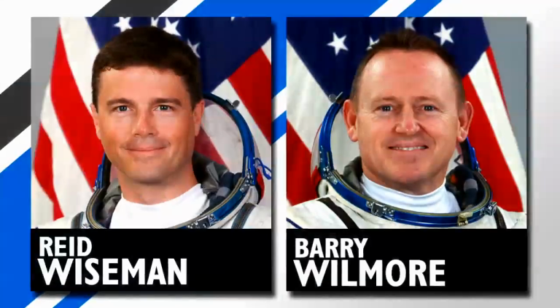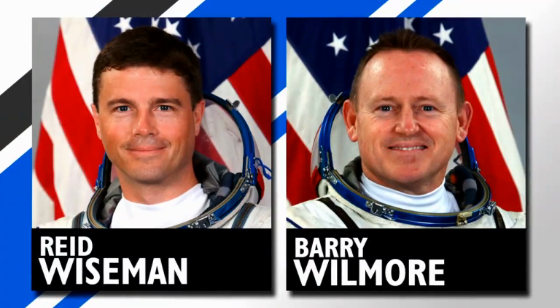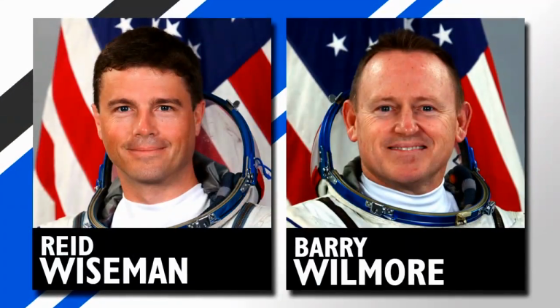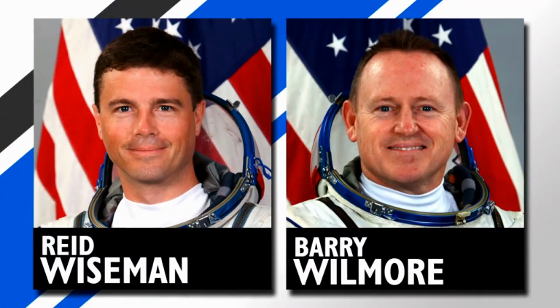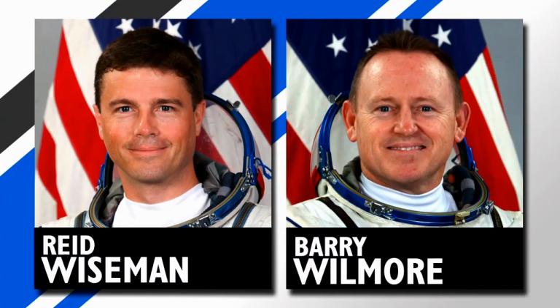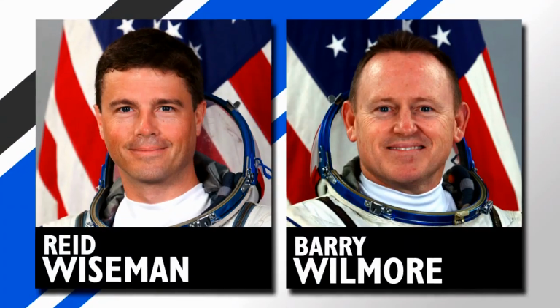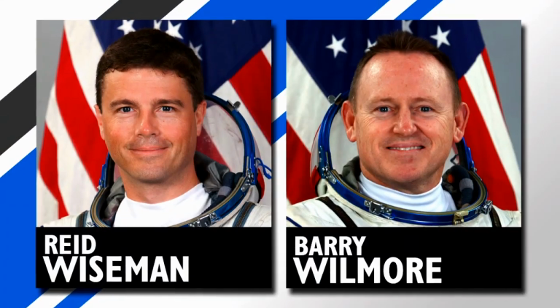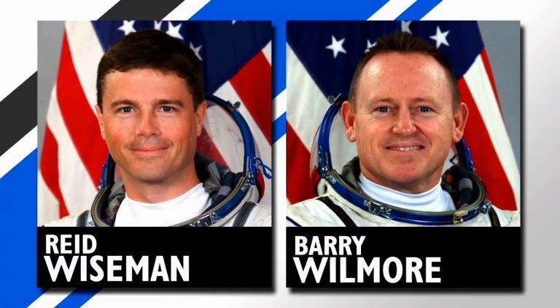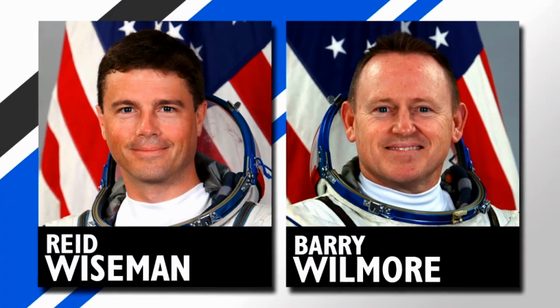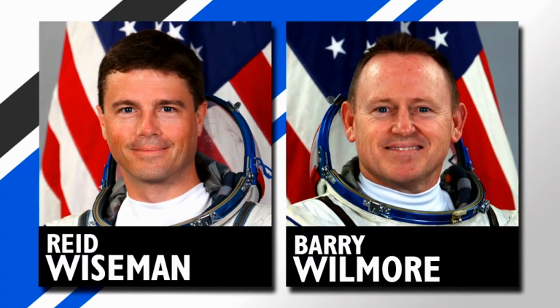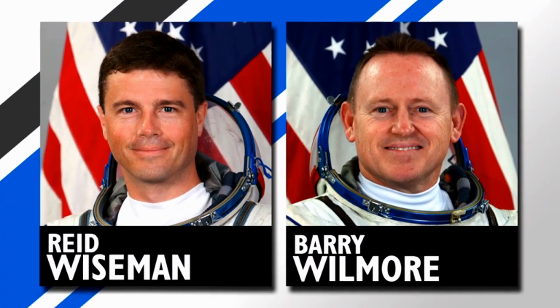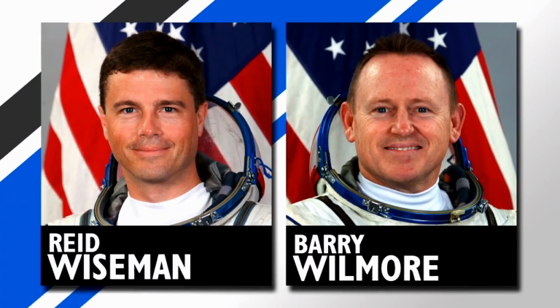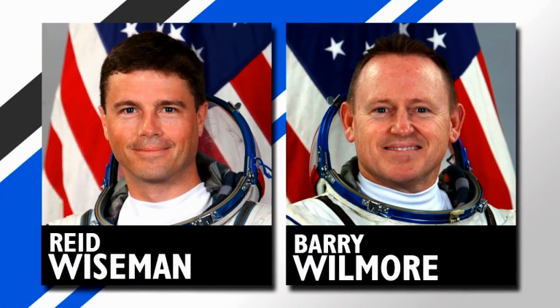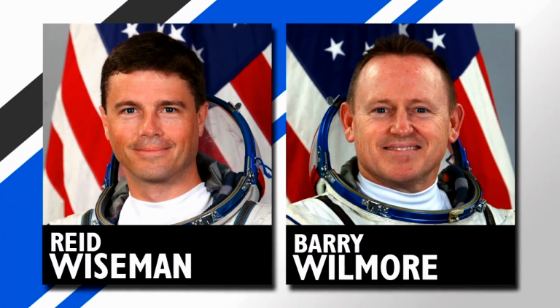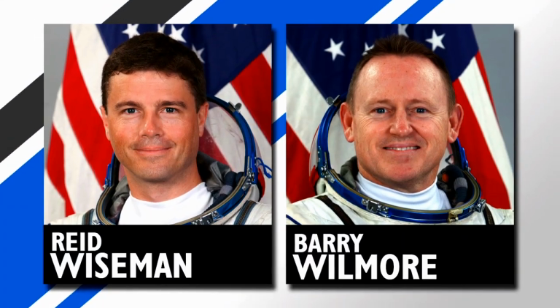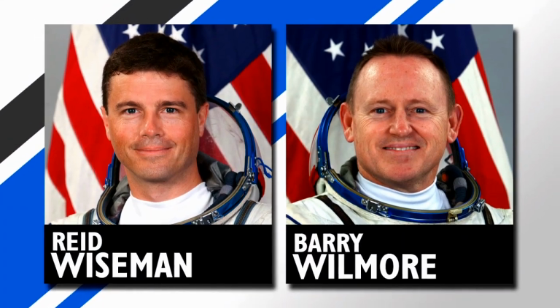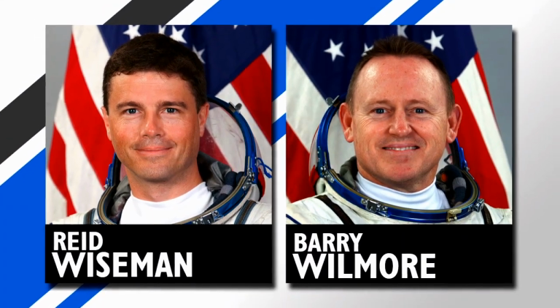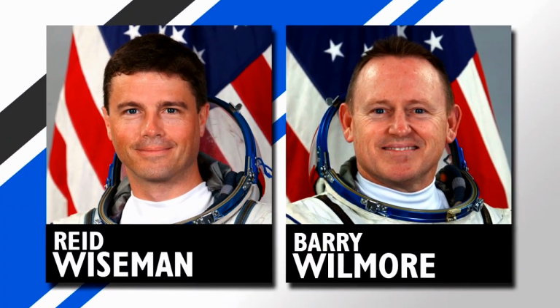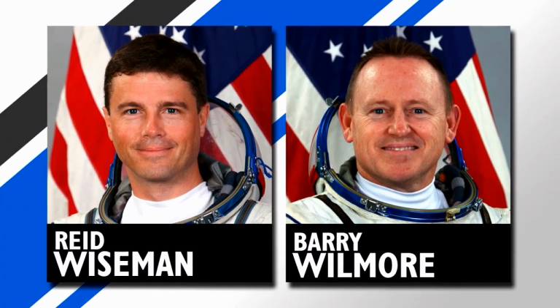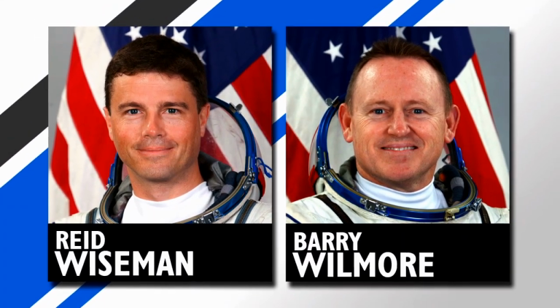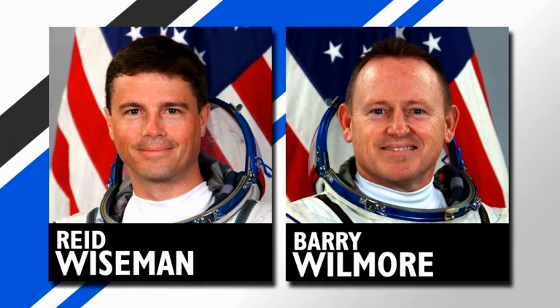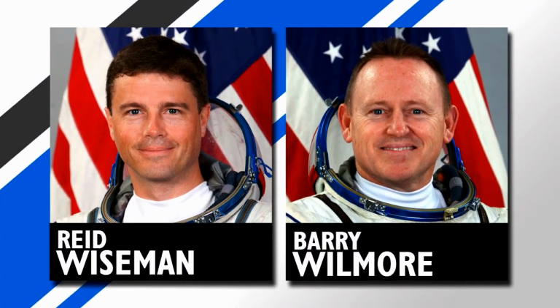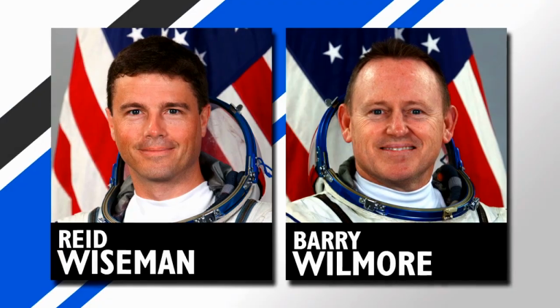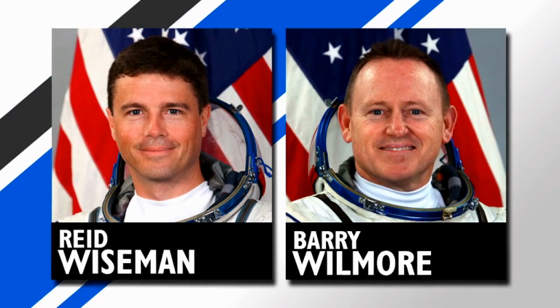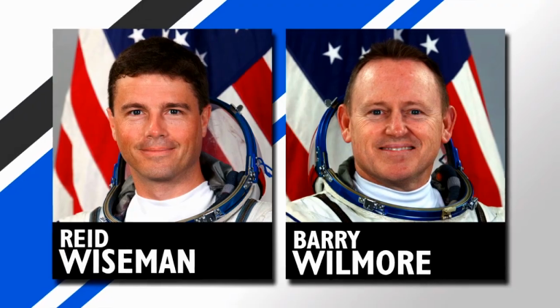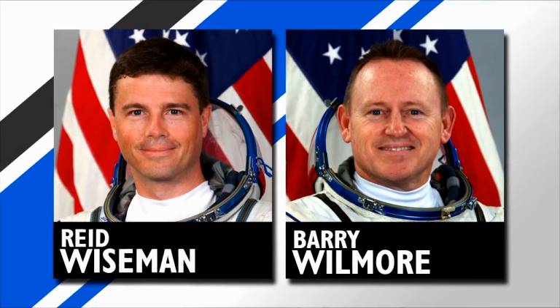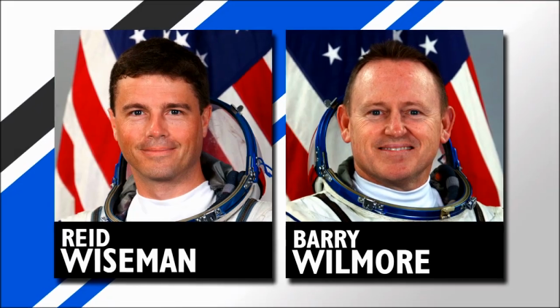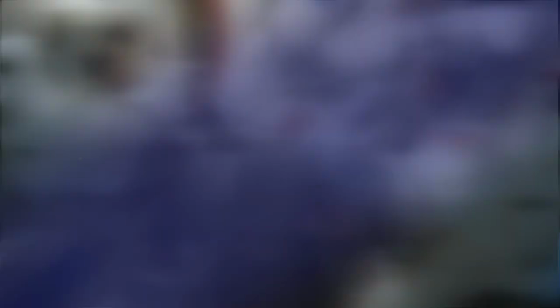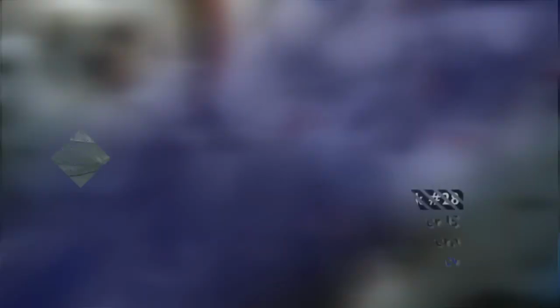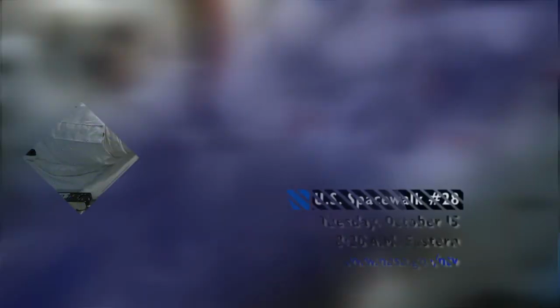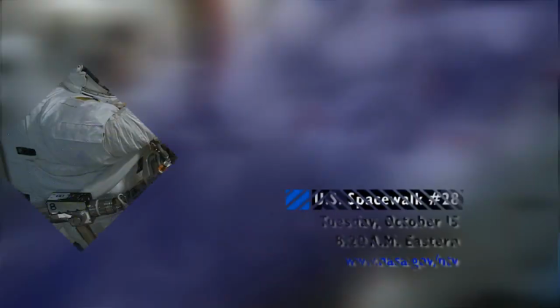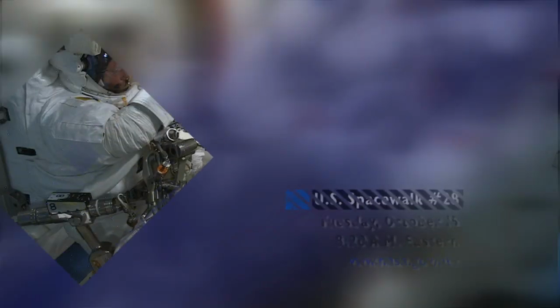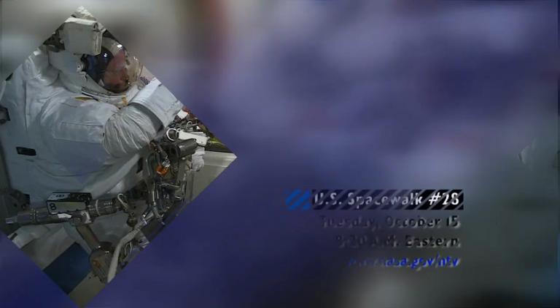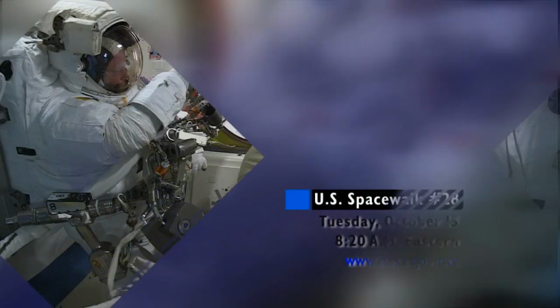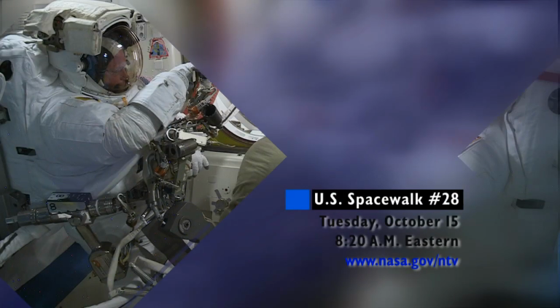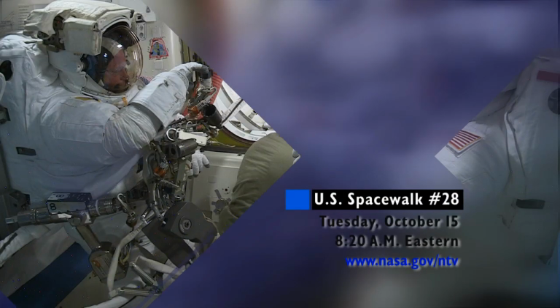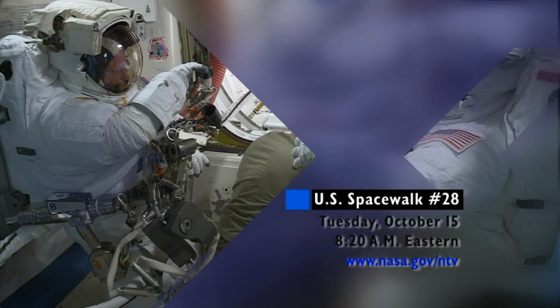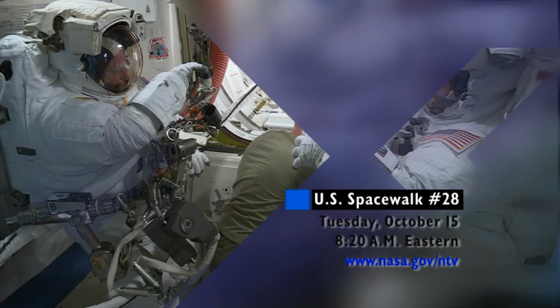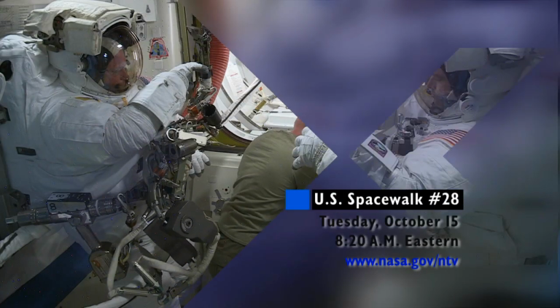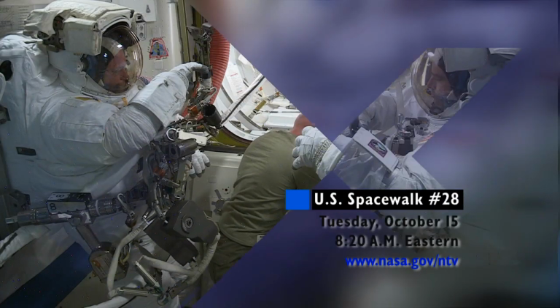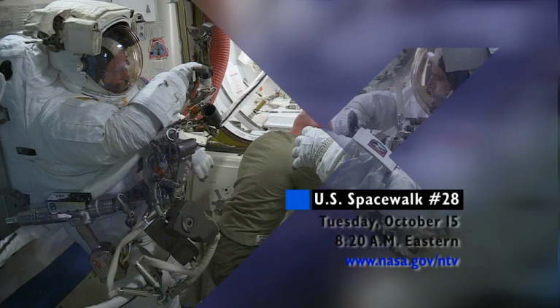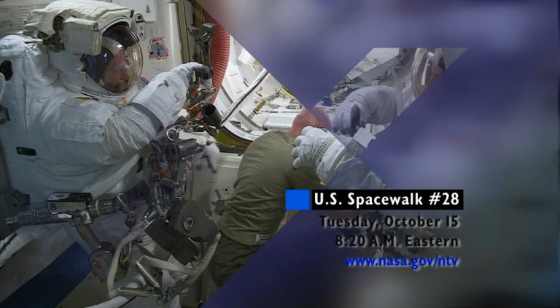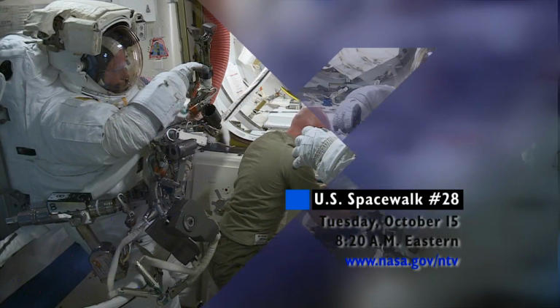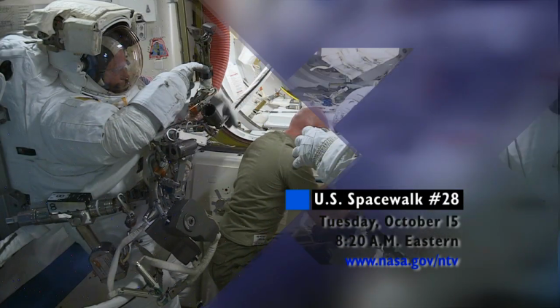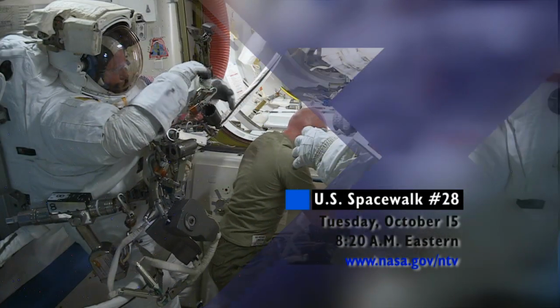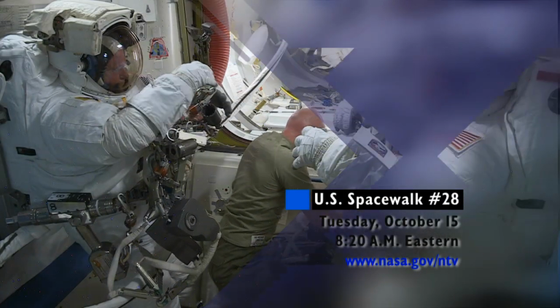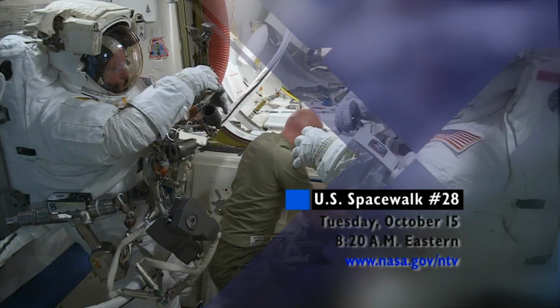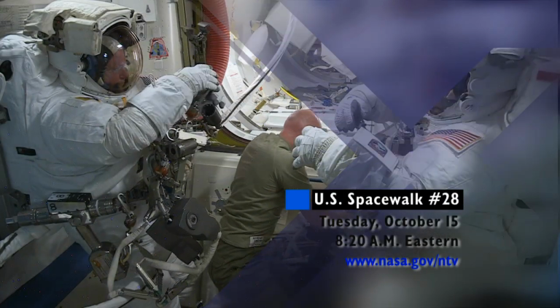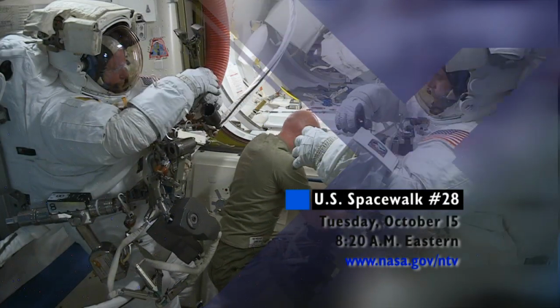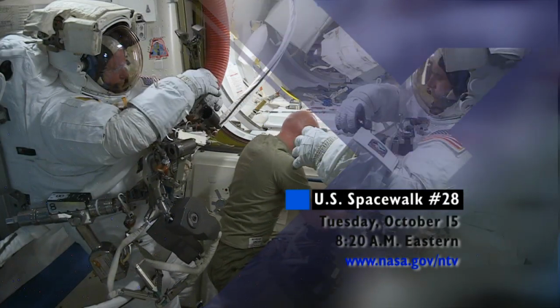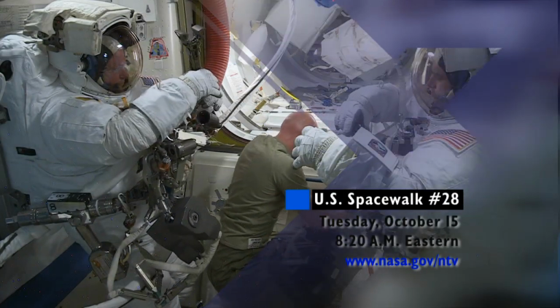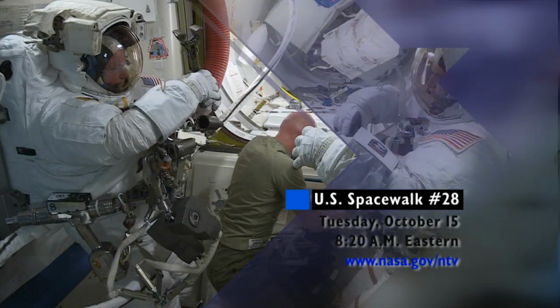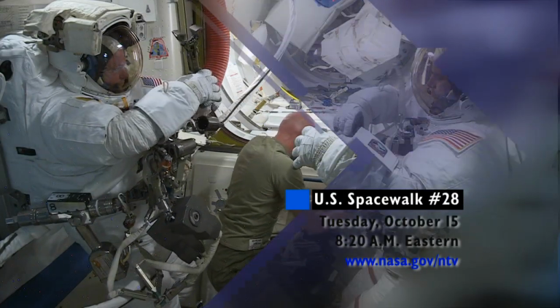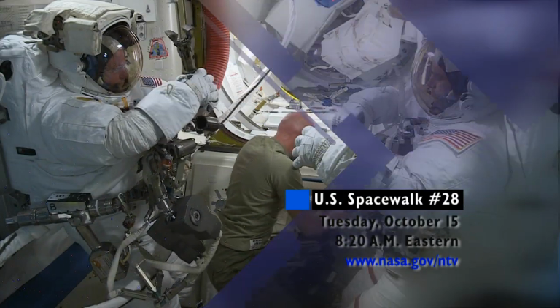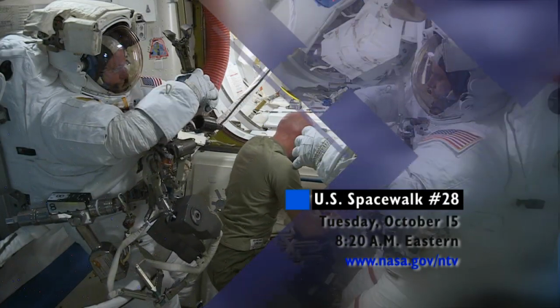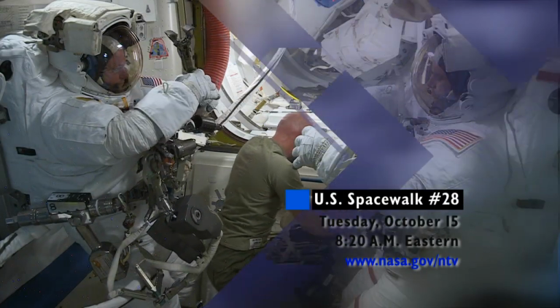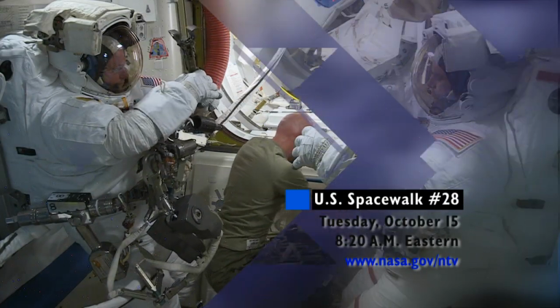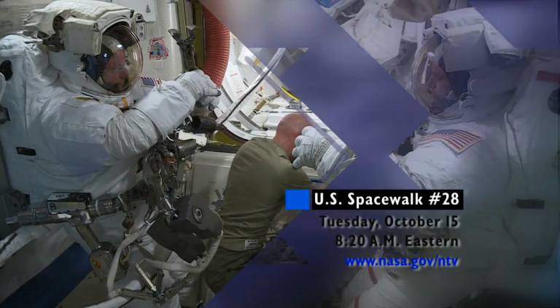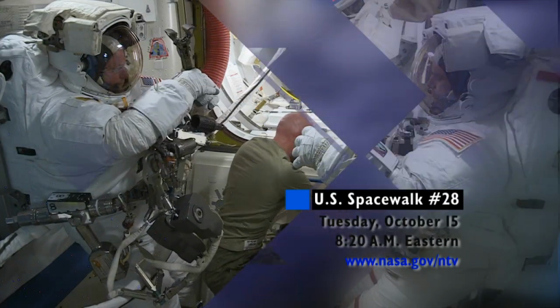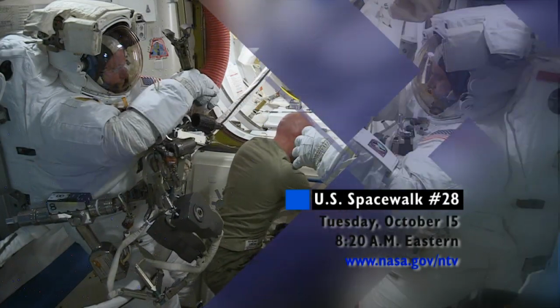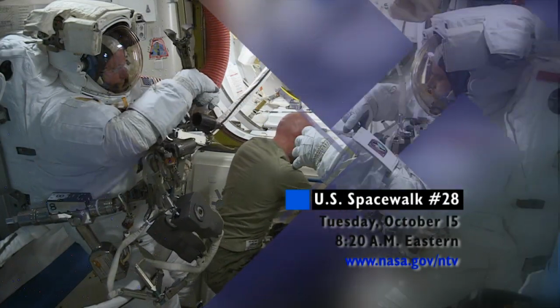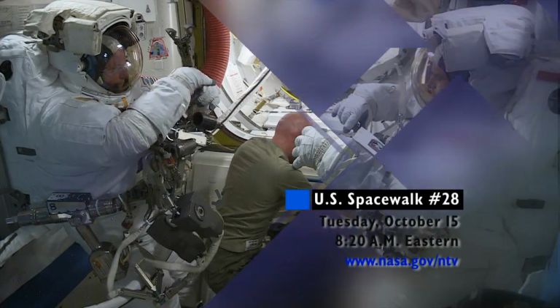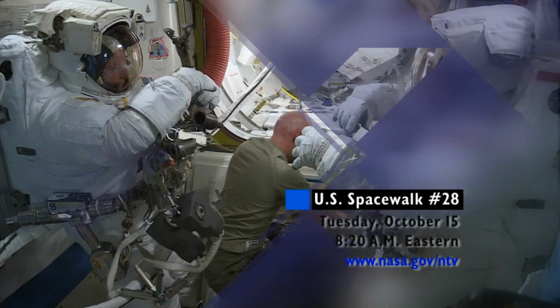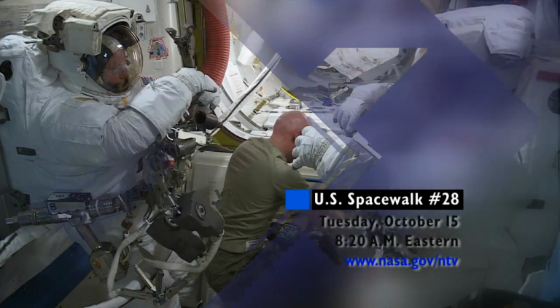Reid Wiseman will head out the door again with astronaut Butch Wilmore on Wednesday, October 15th, for the second spacewalk of Expedition 41.